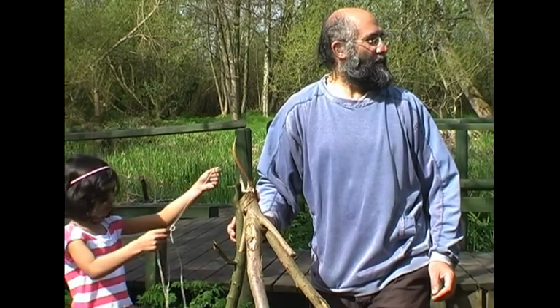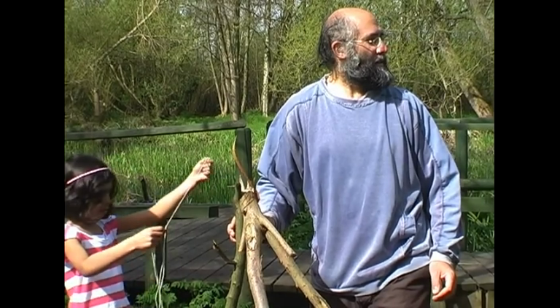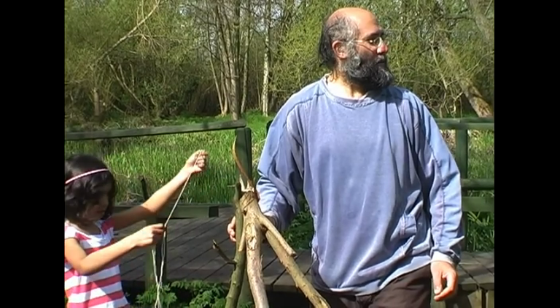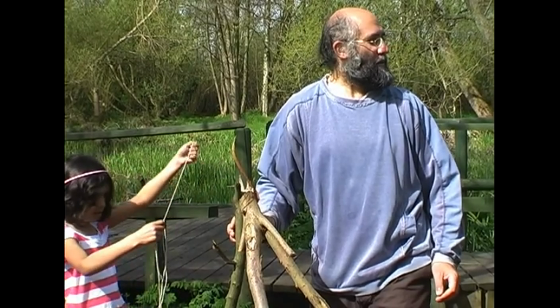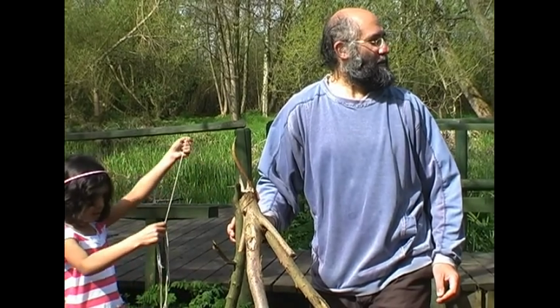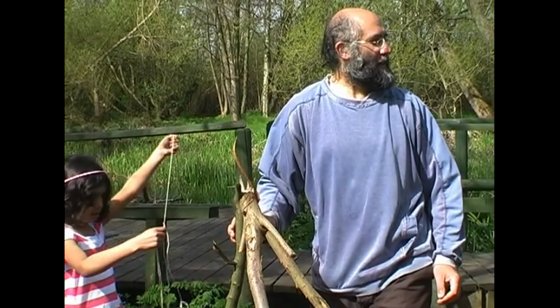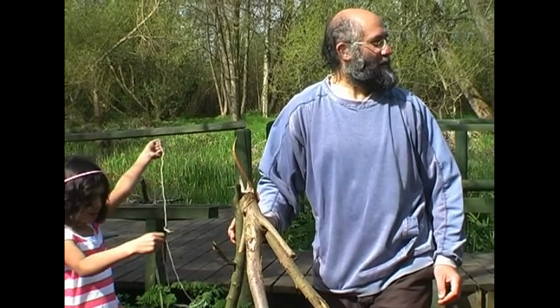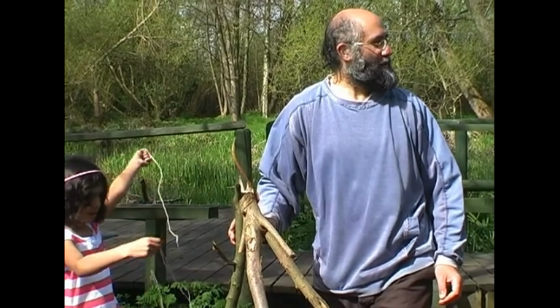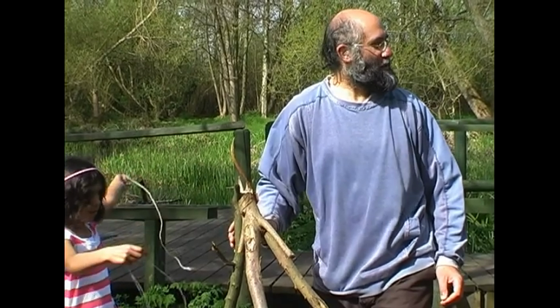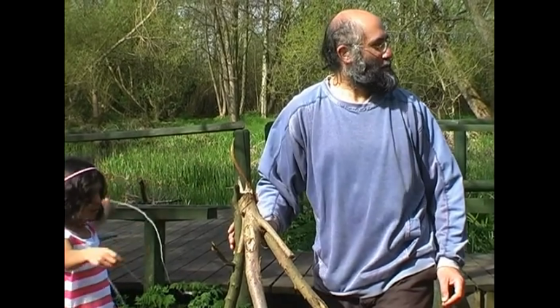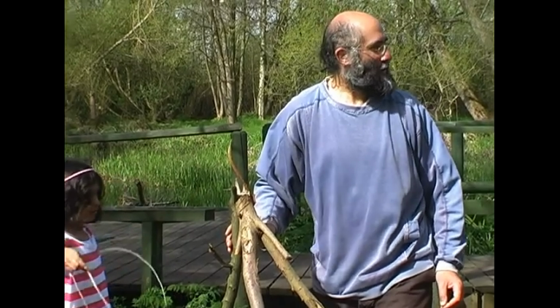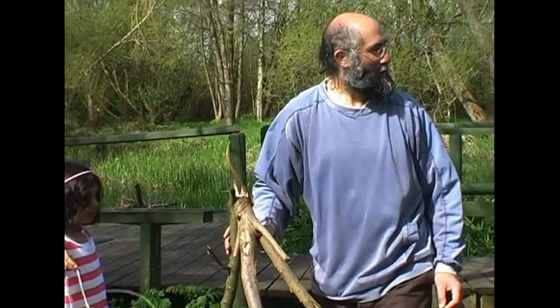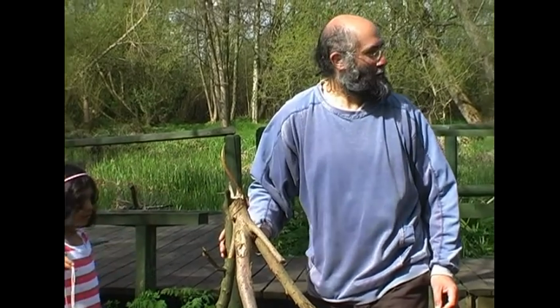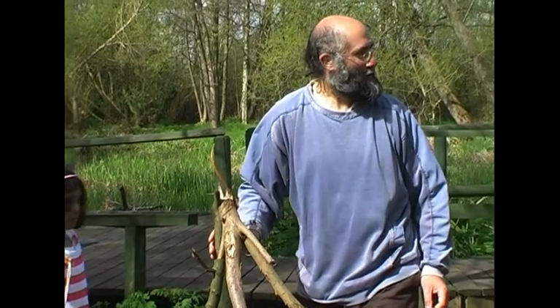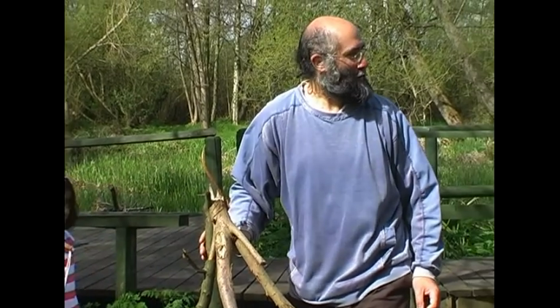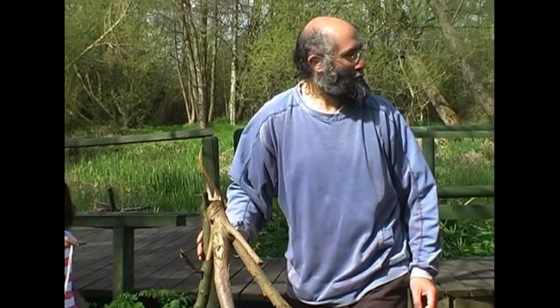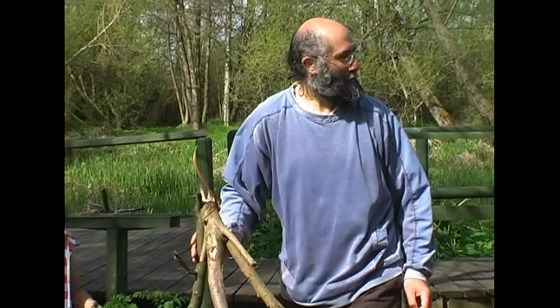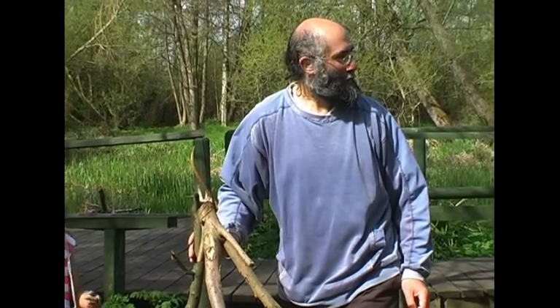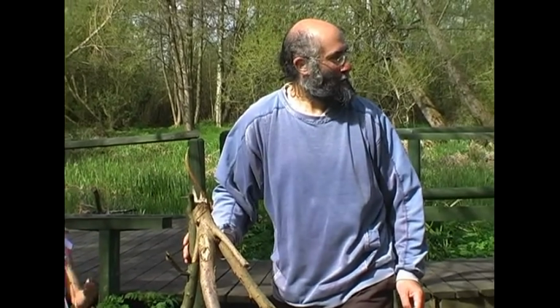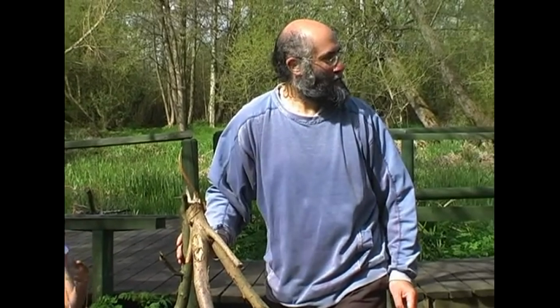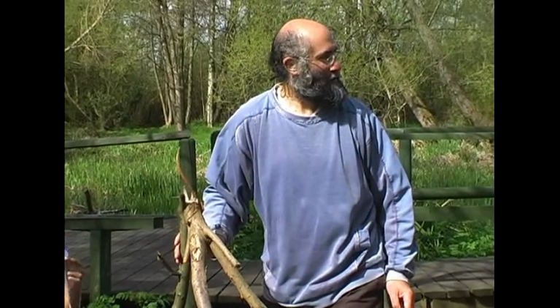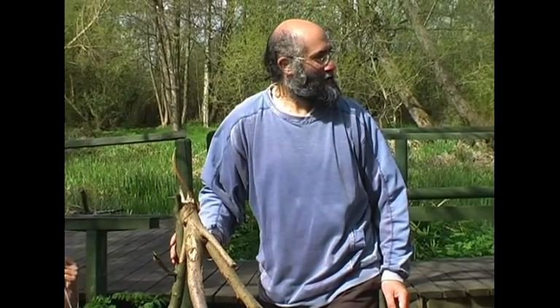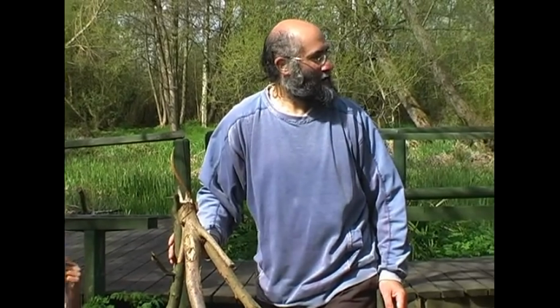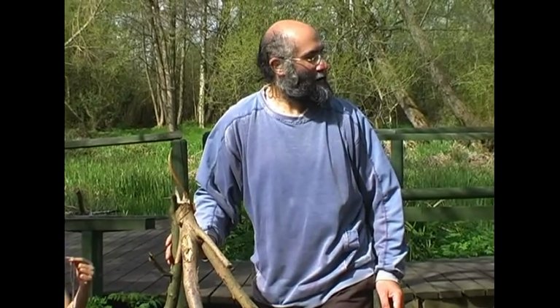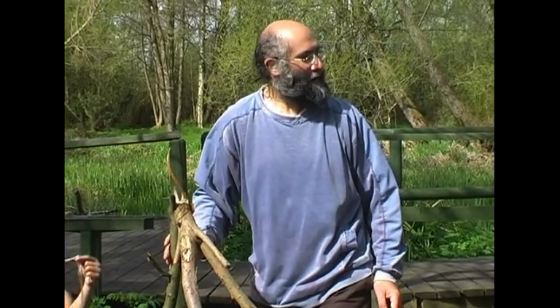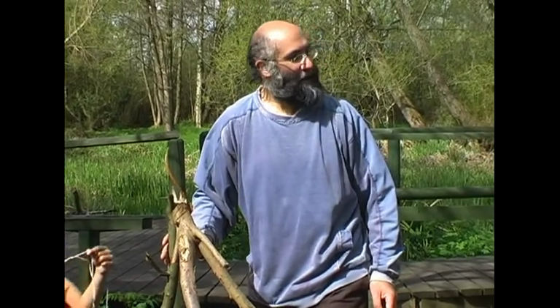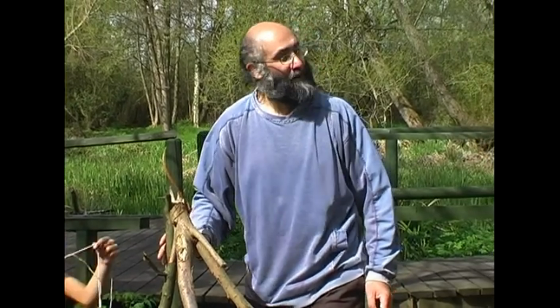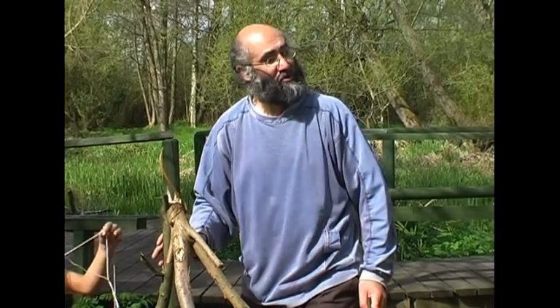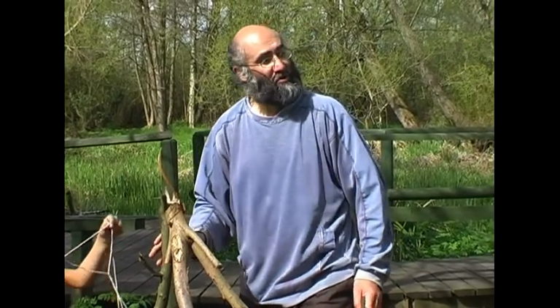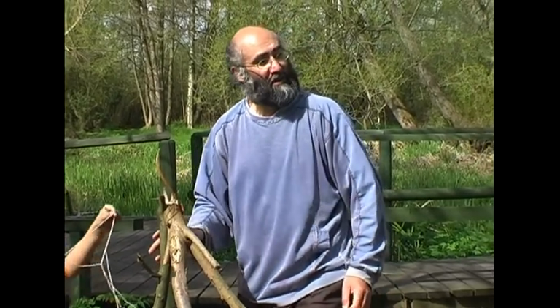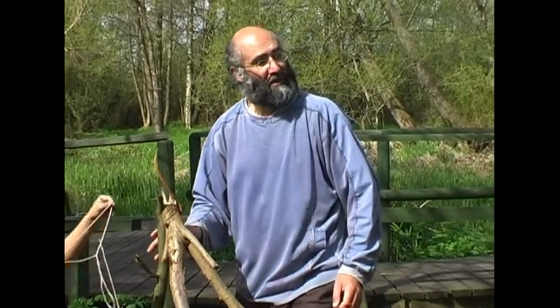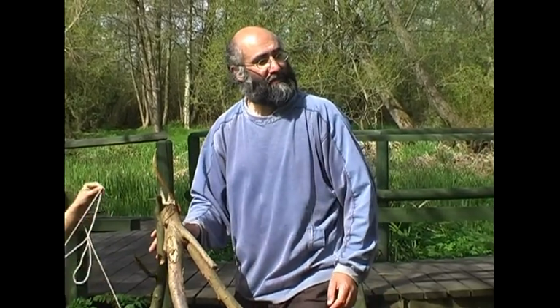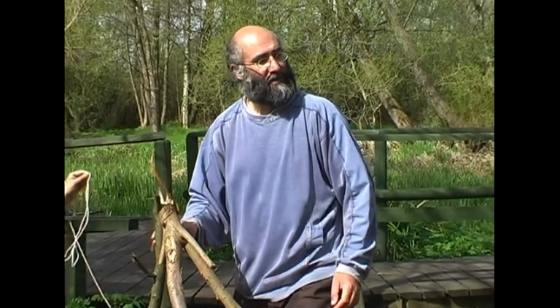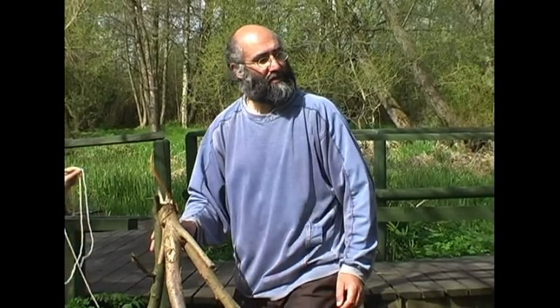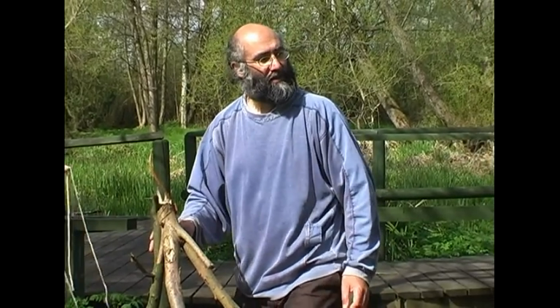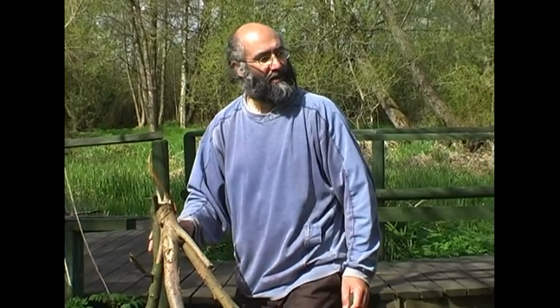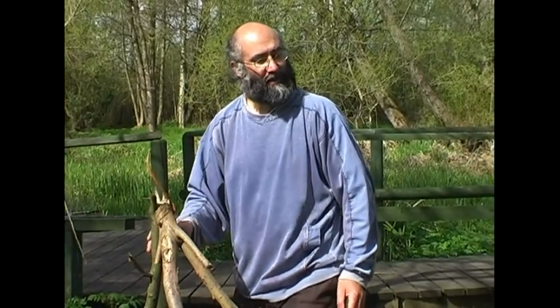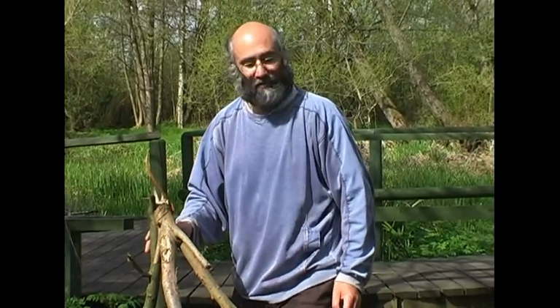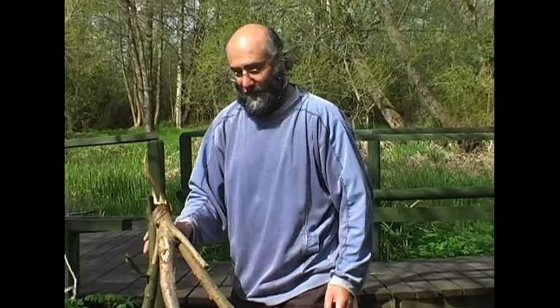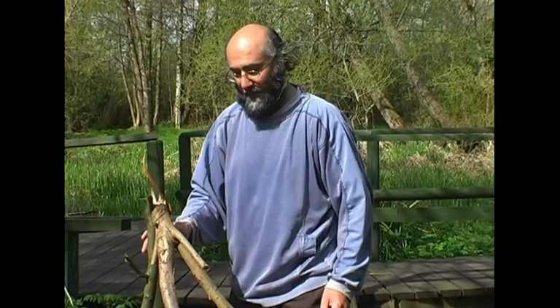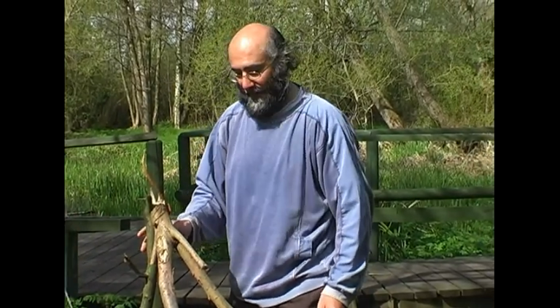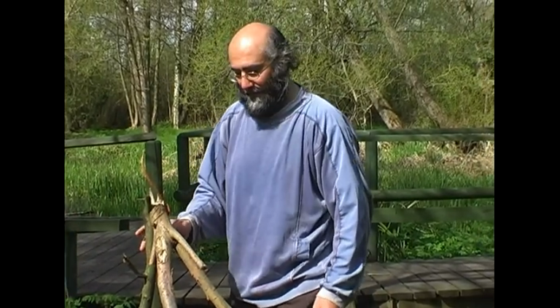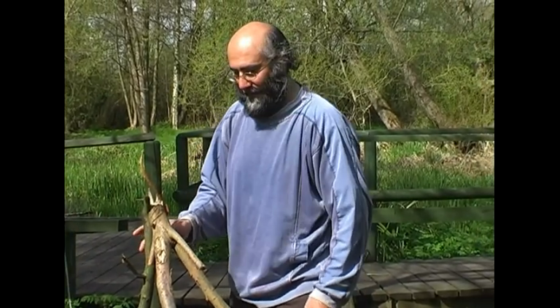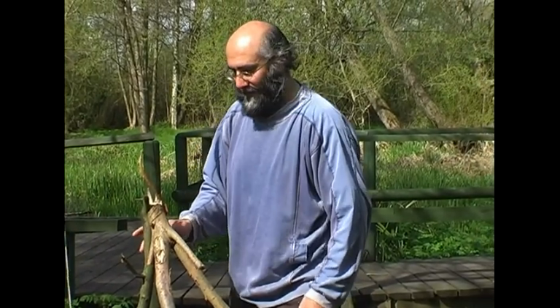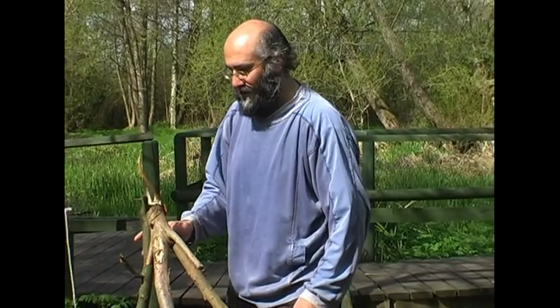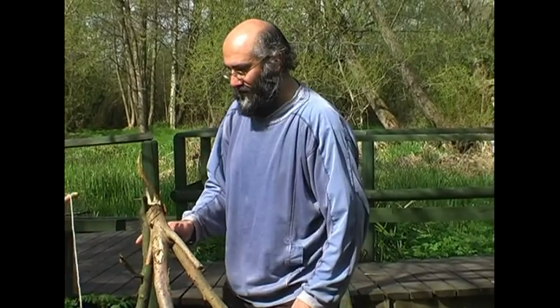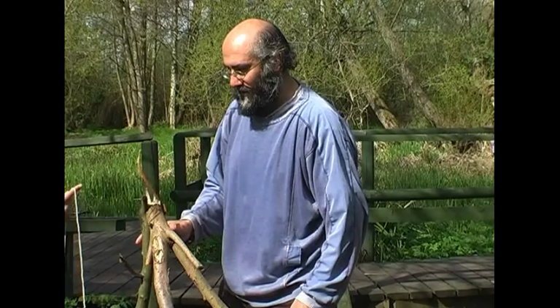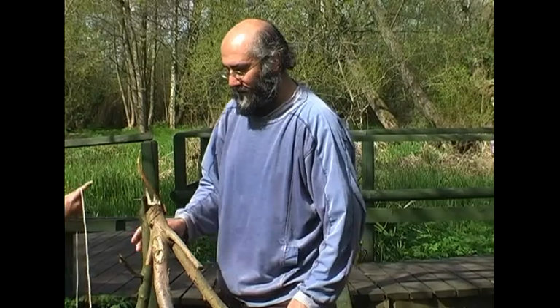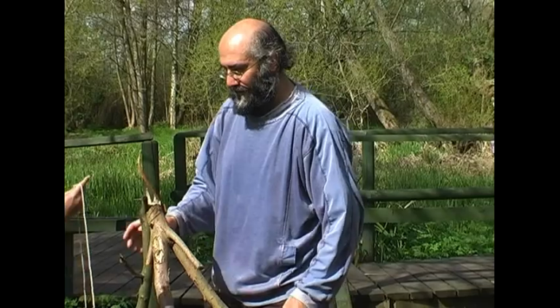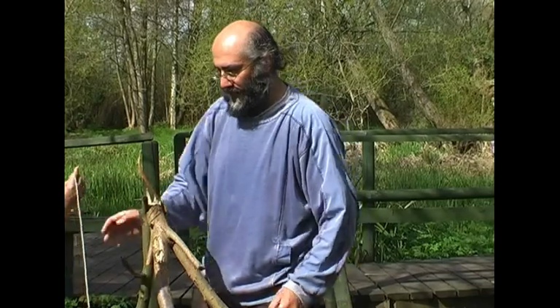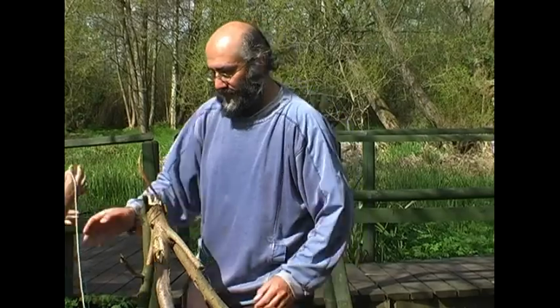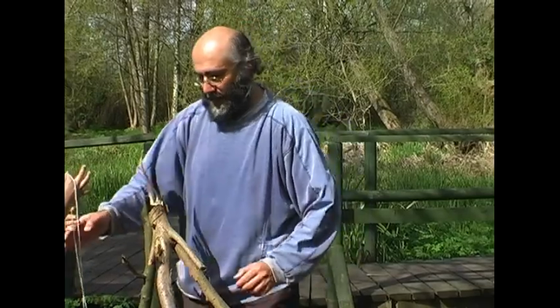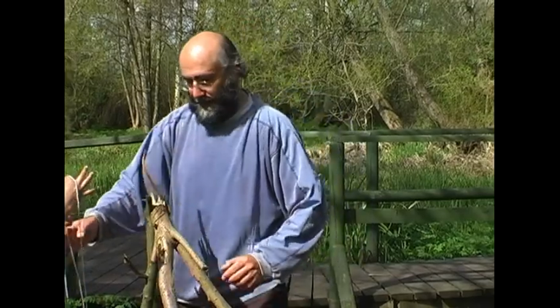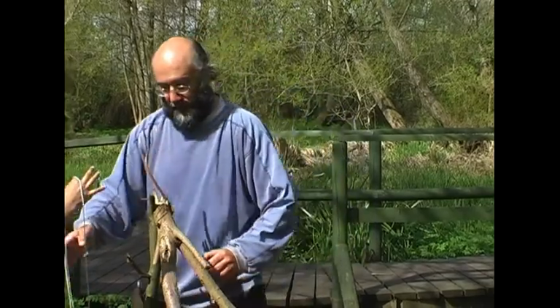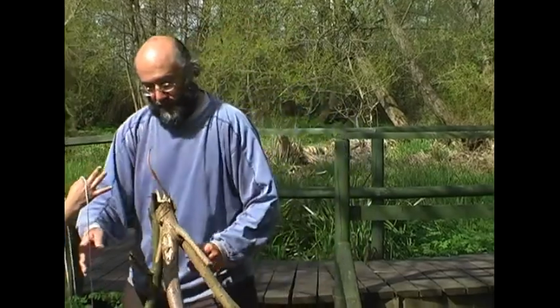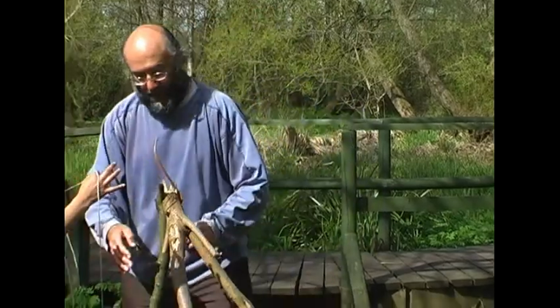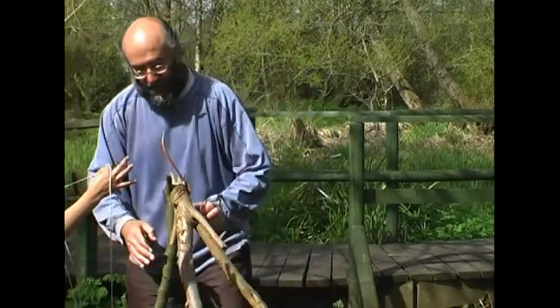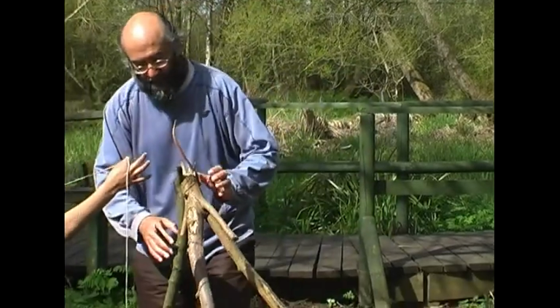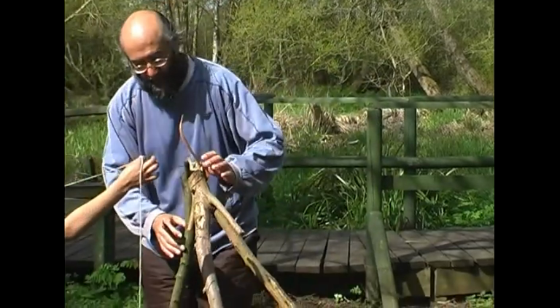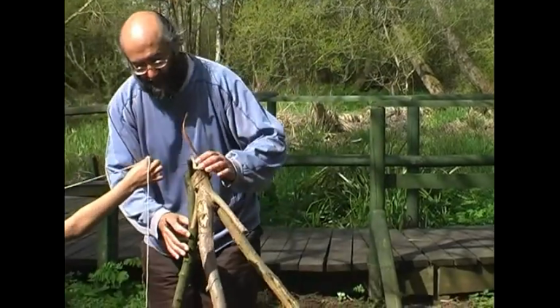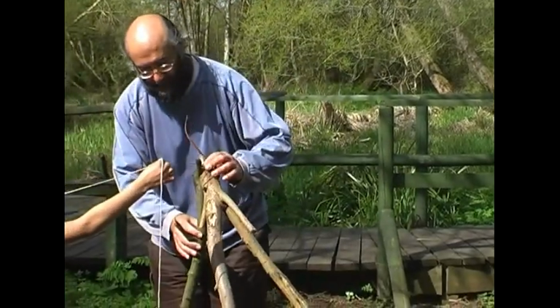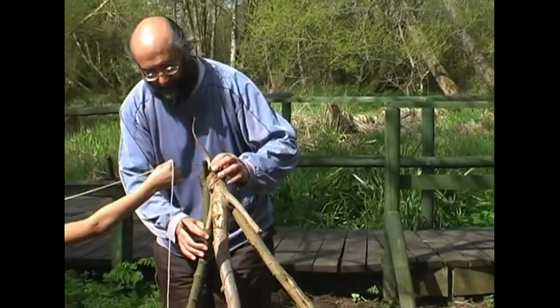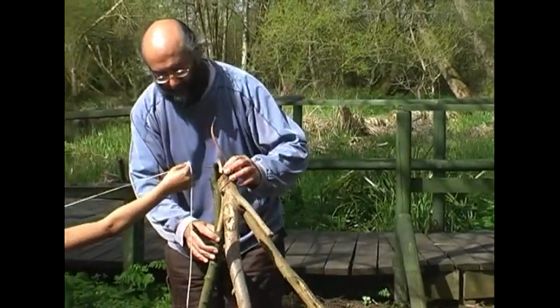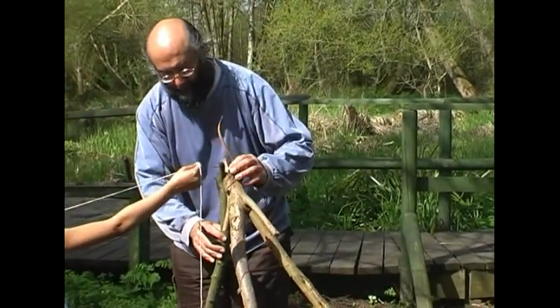Your little fella's just playing on his own. Yeah, he'll join in. So we need to tie this up.